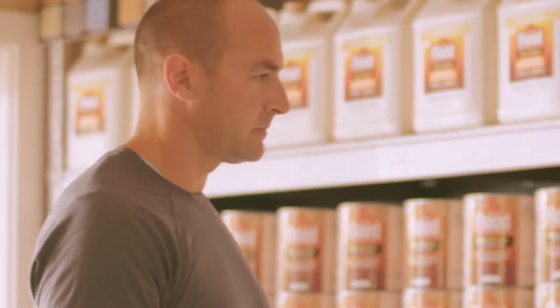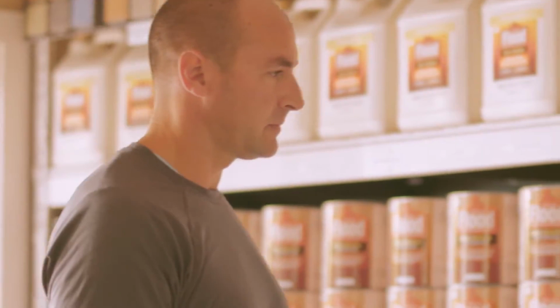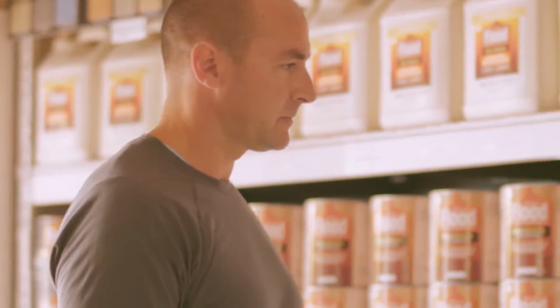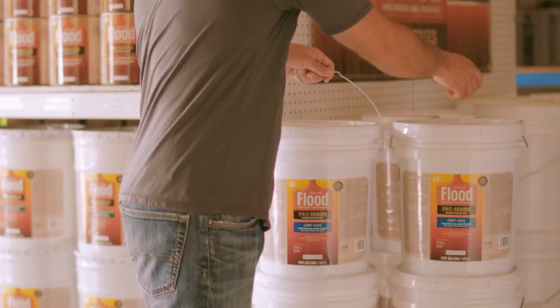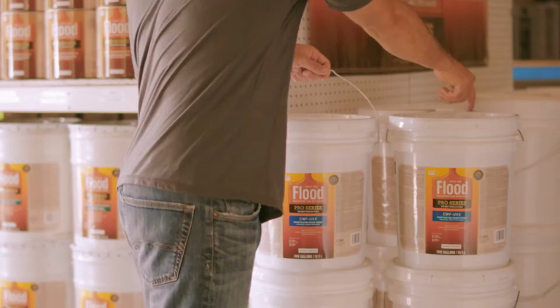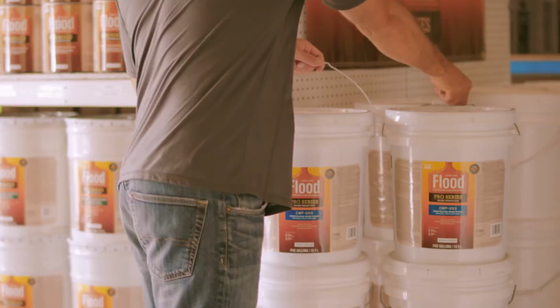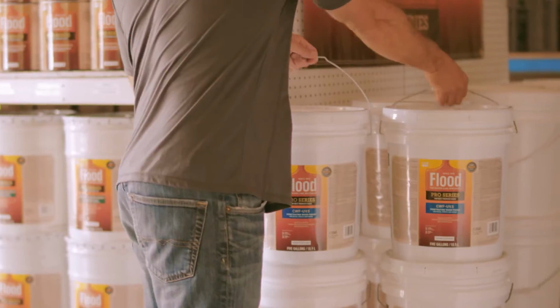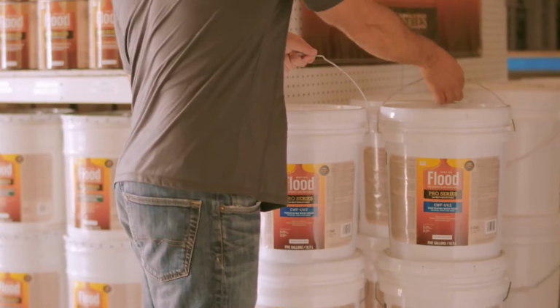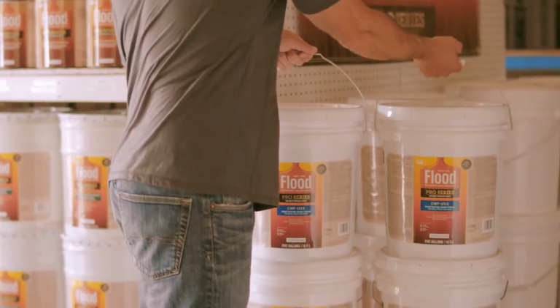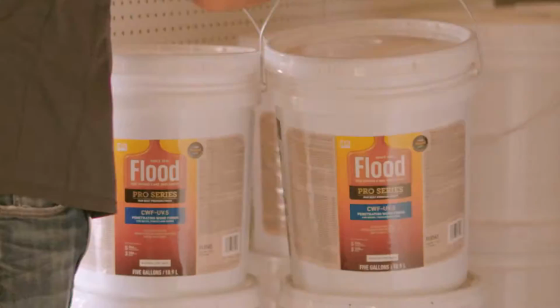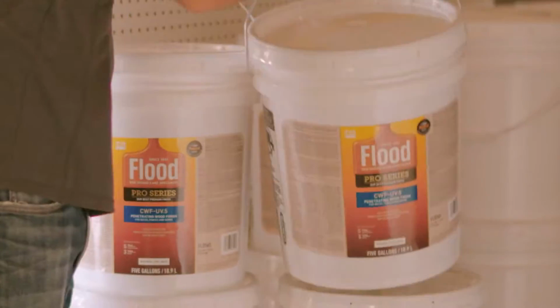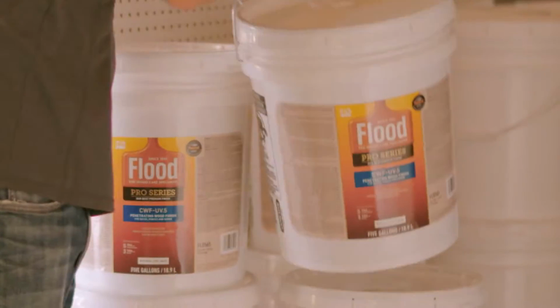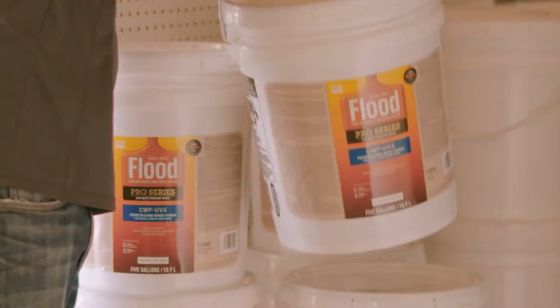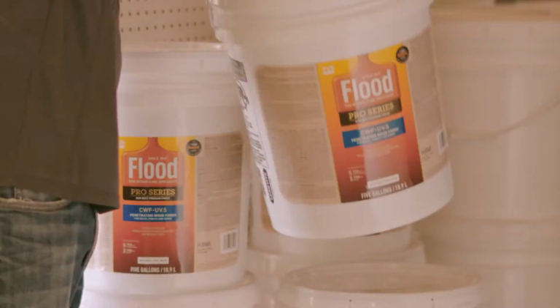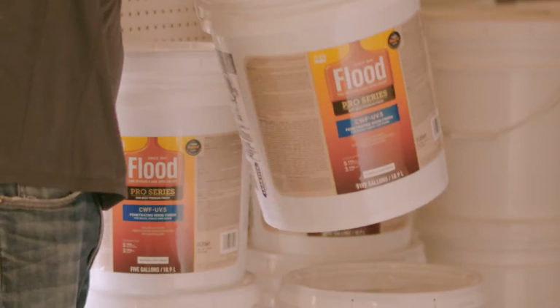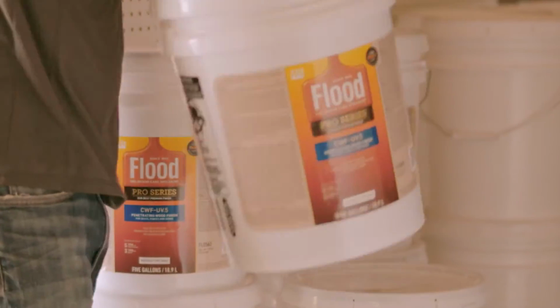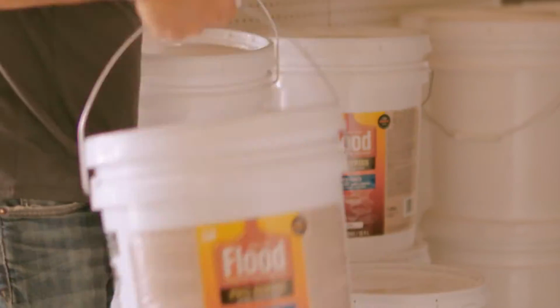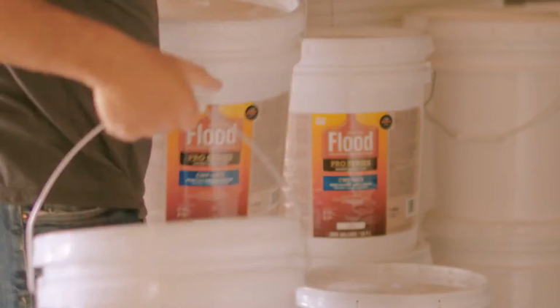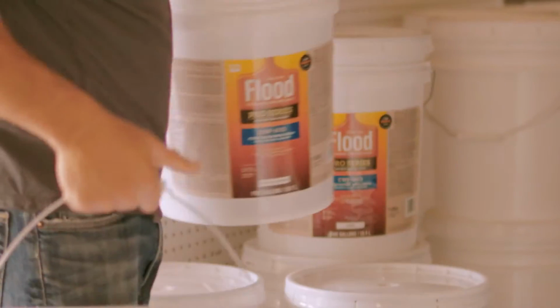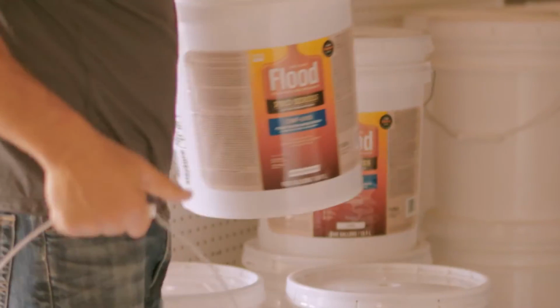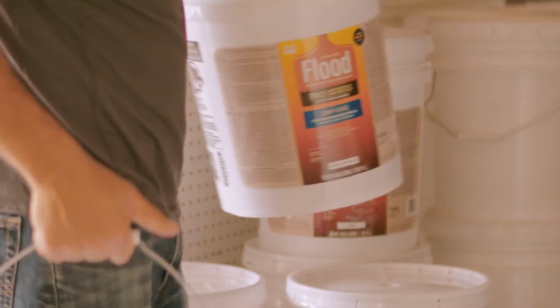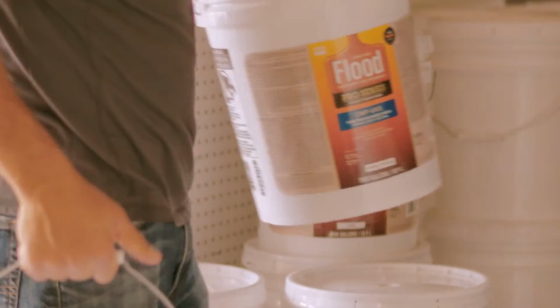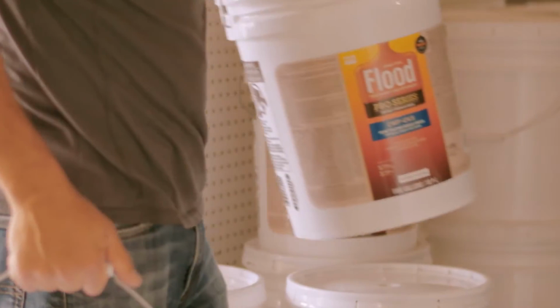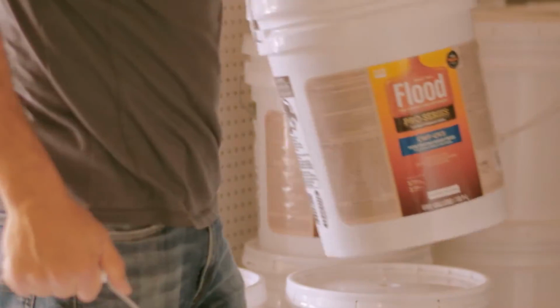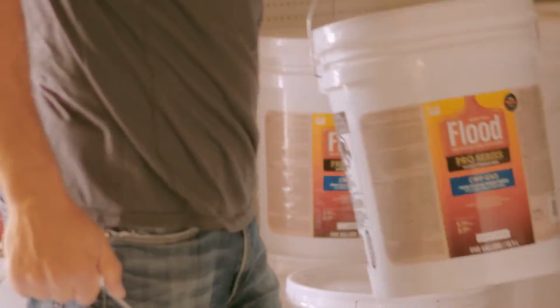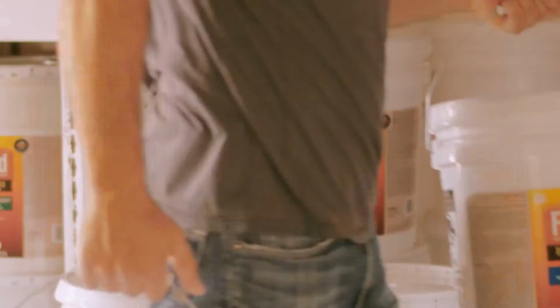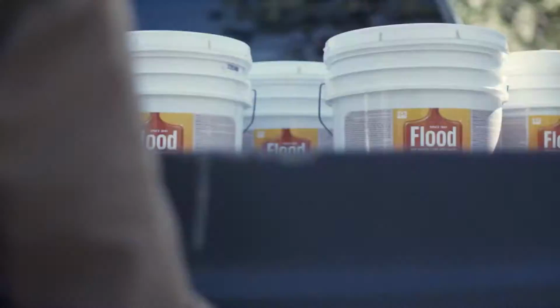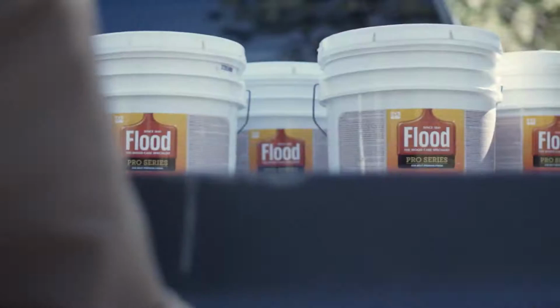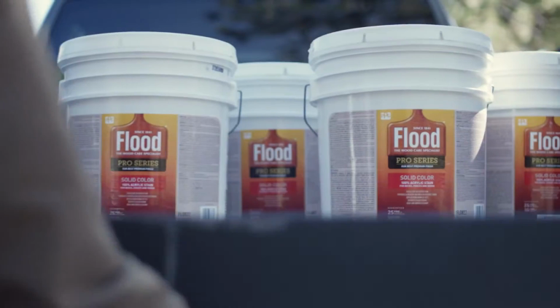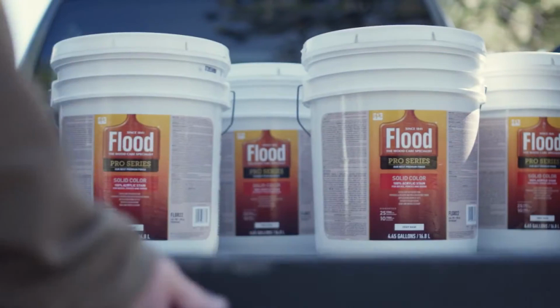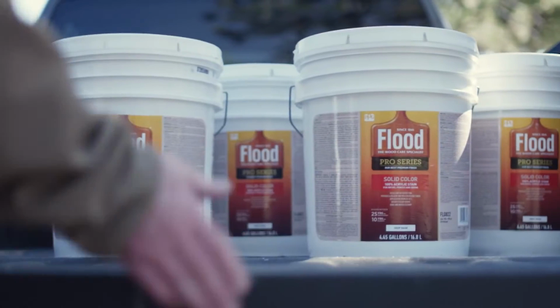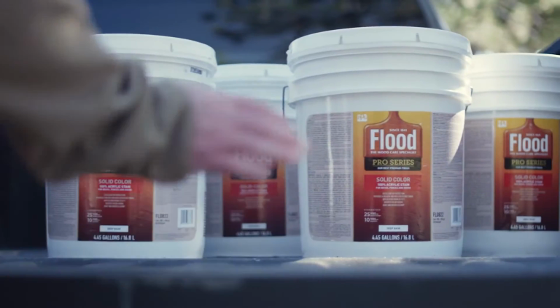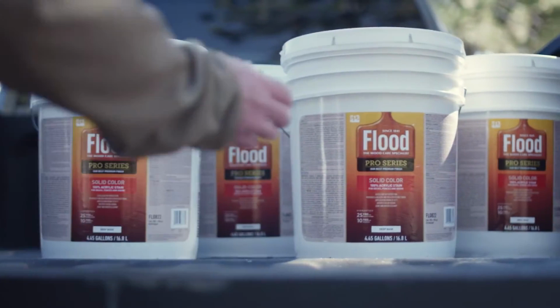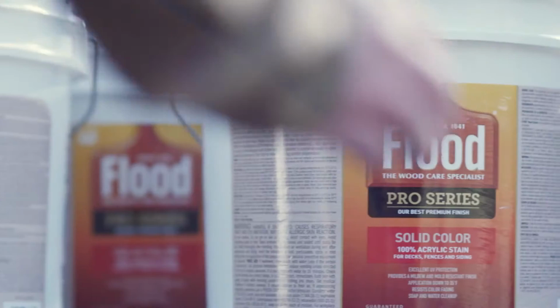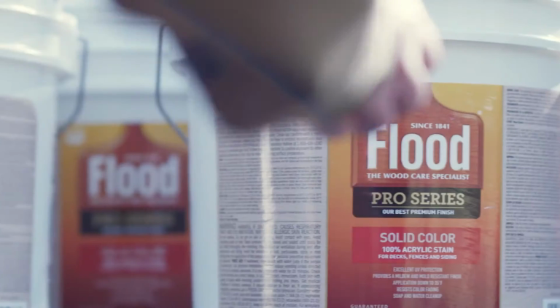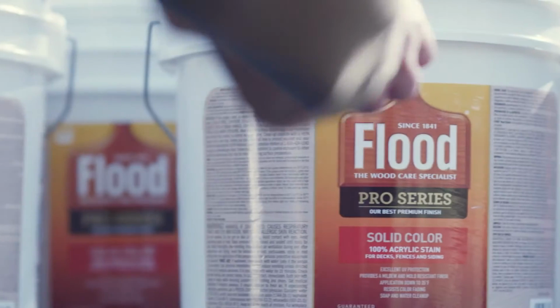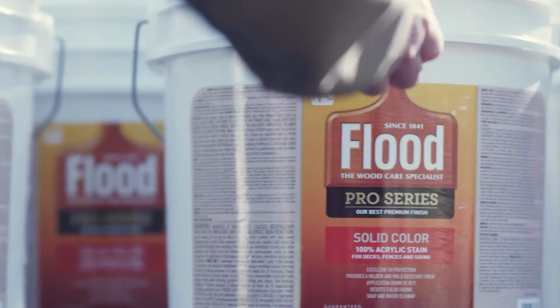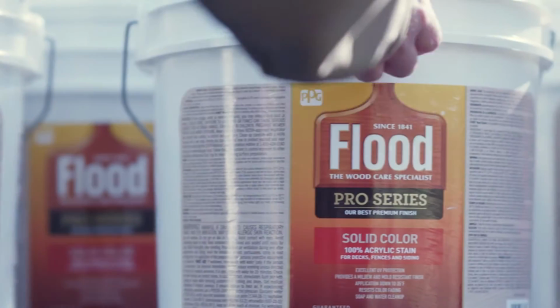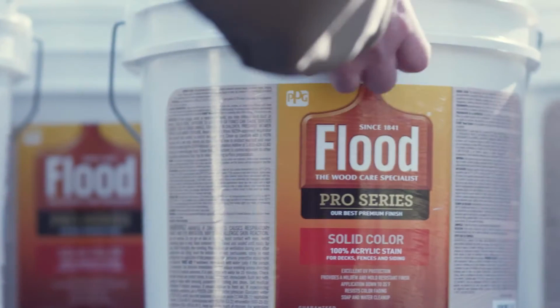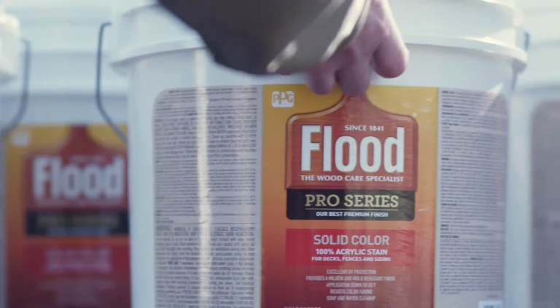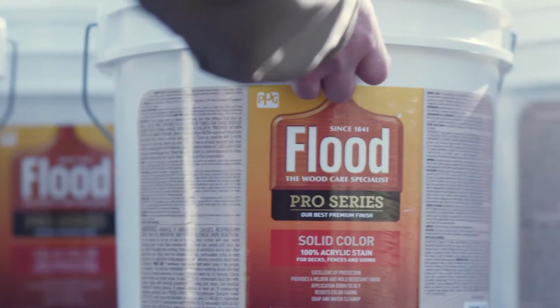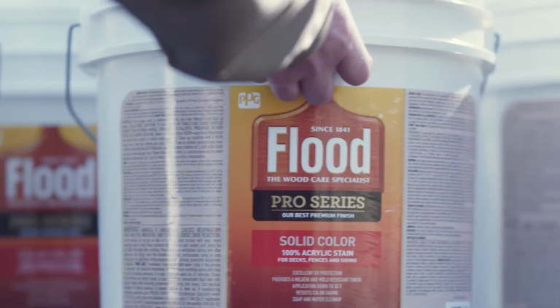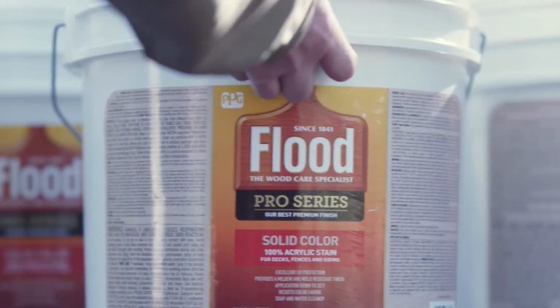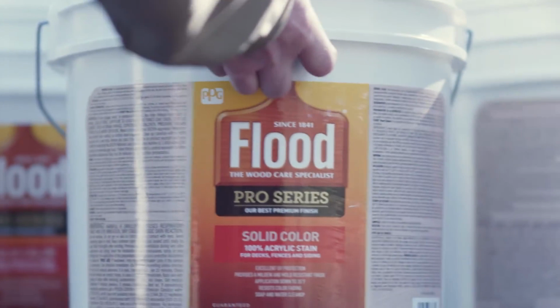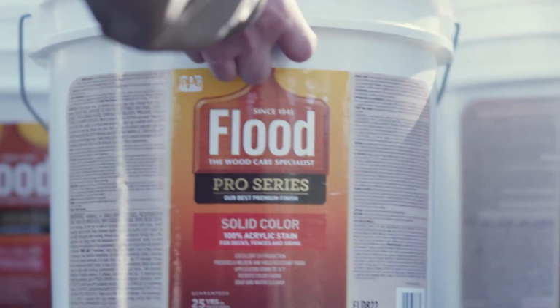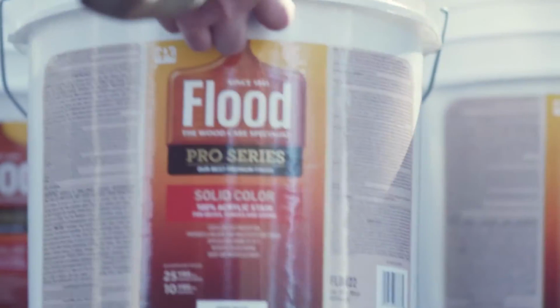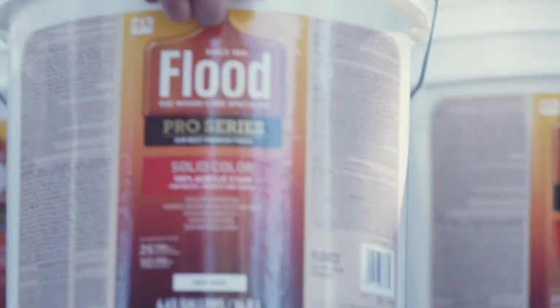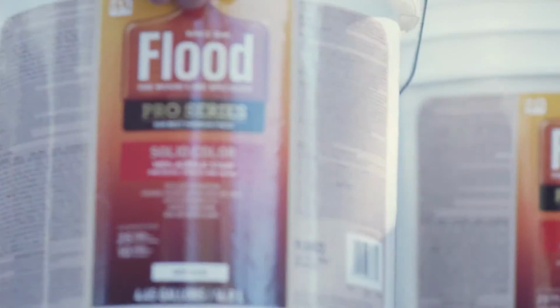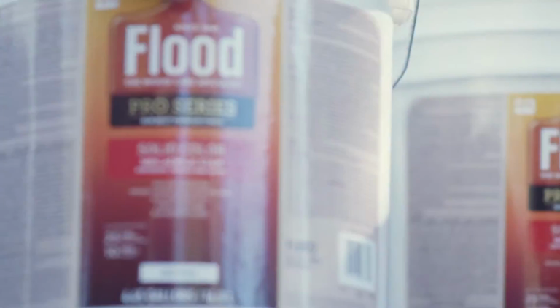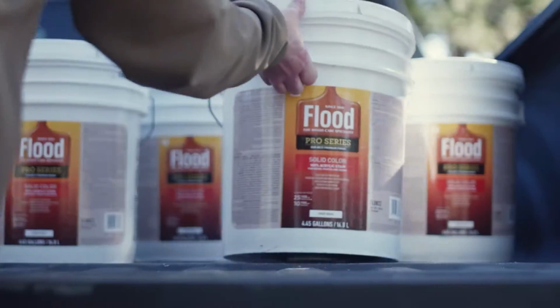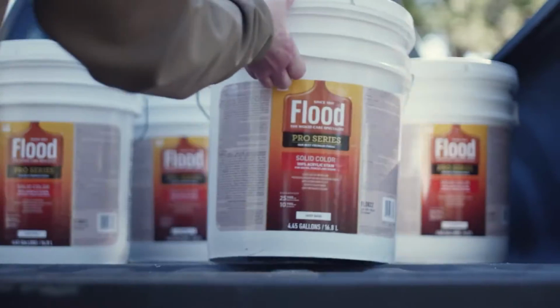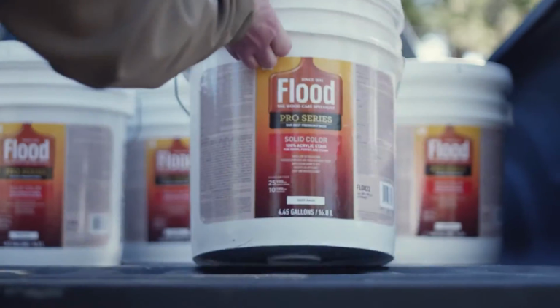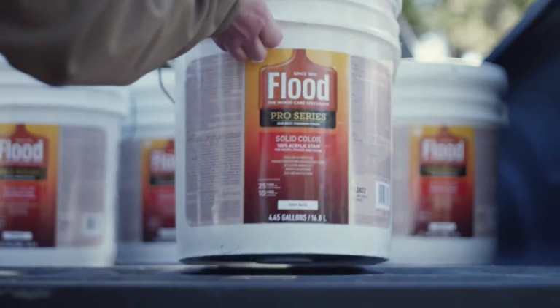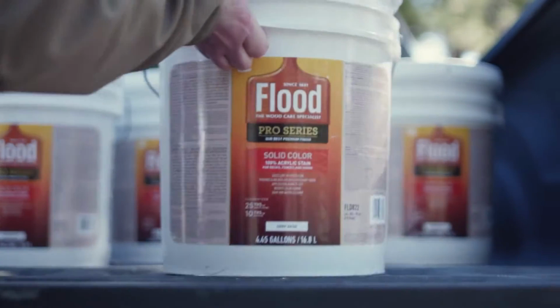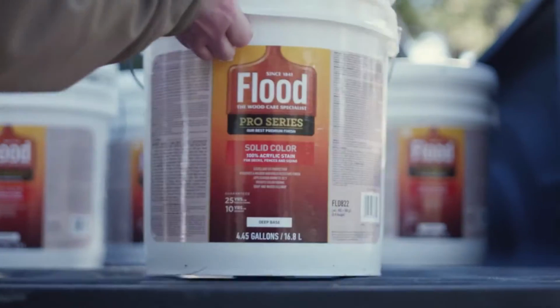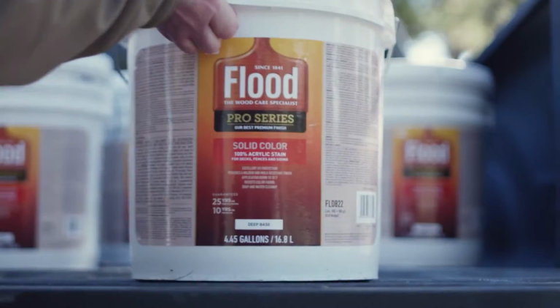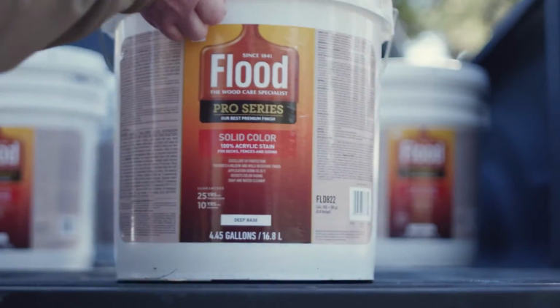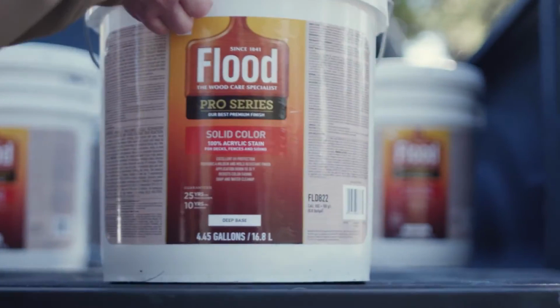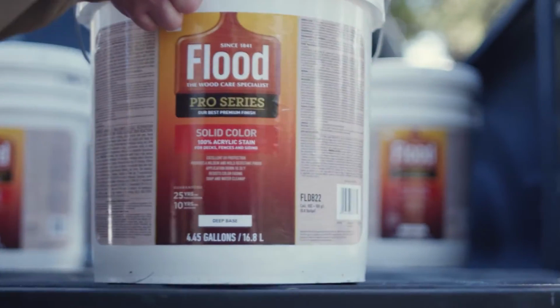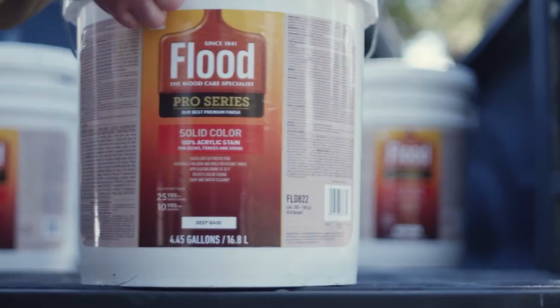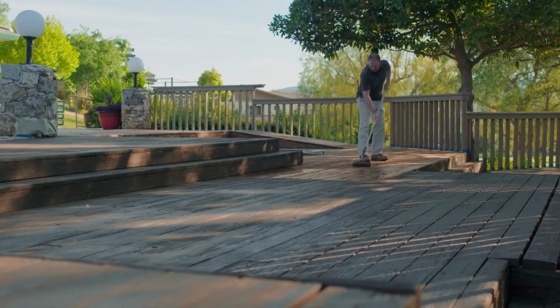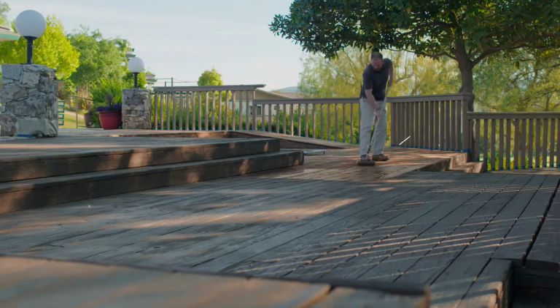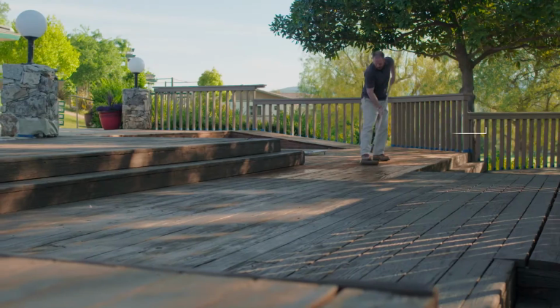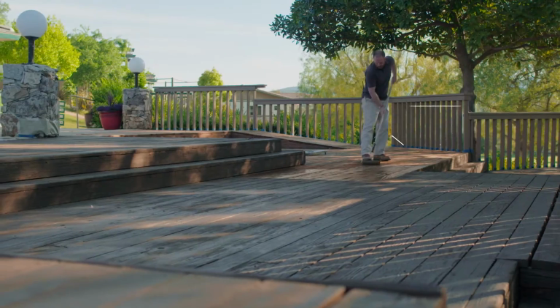Meet the new Flood Pro Series — a precisely formulated lineup of wood finishes with proven advantages.